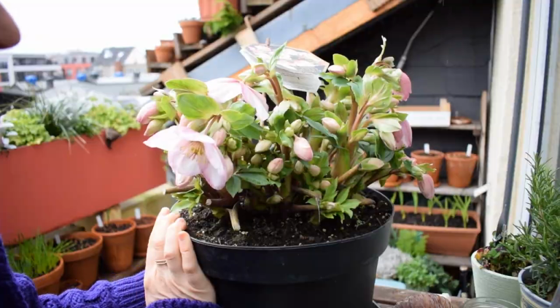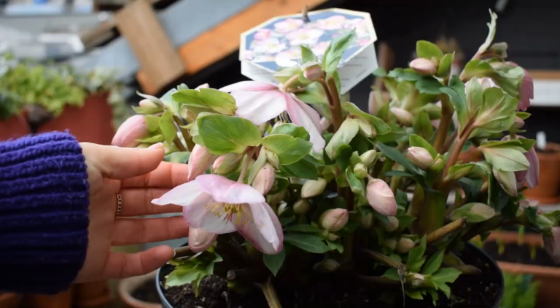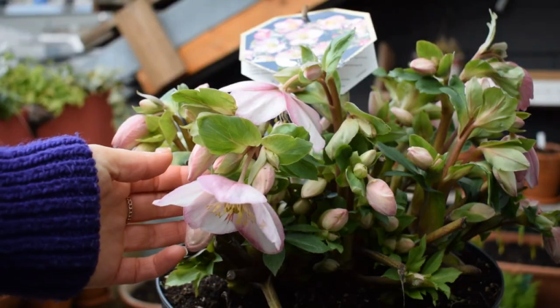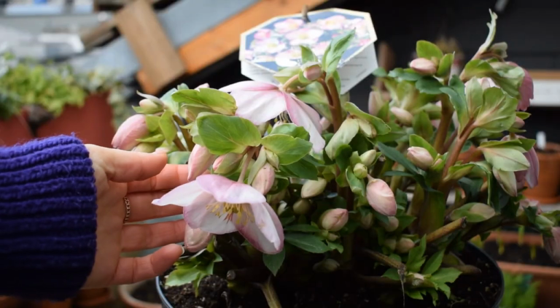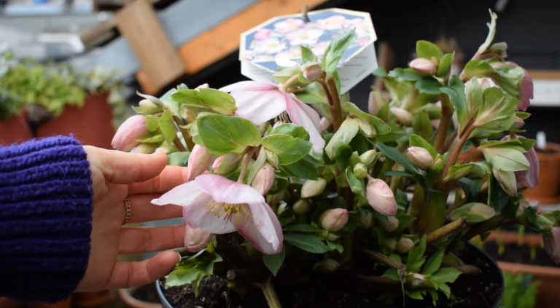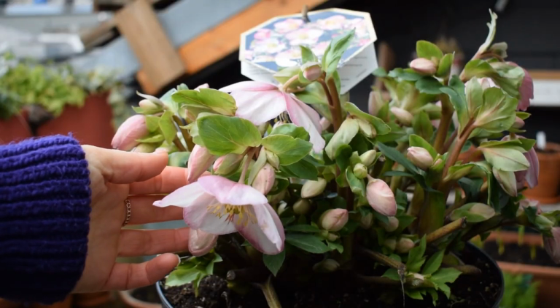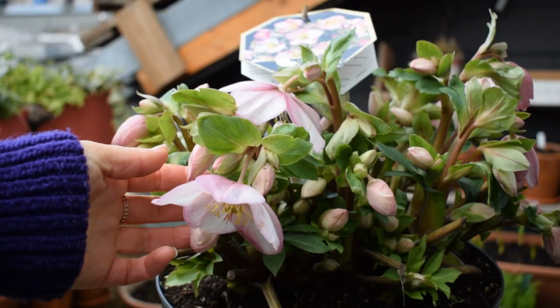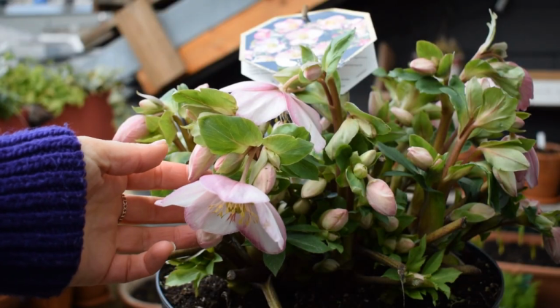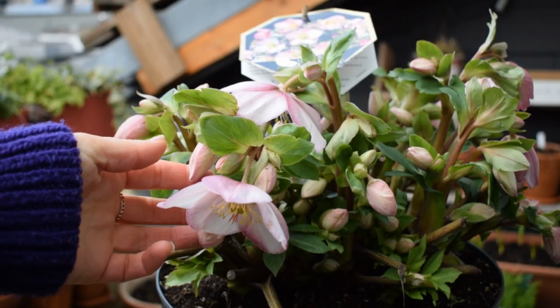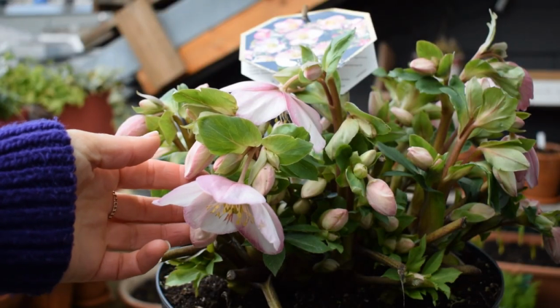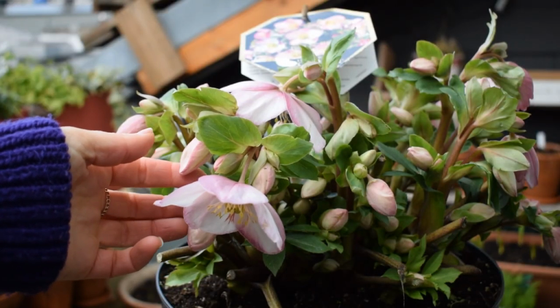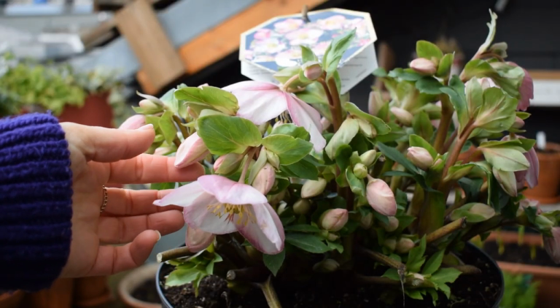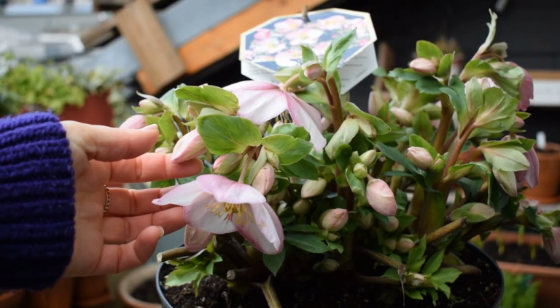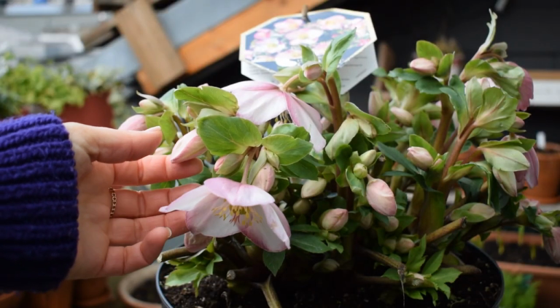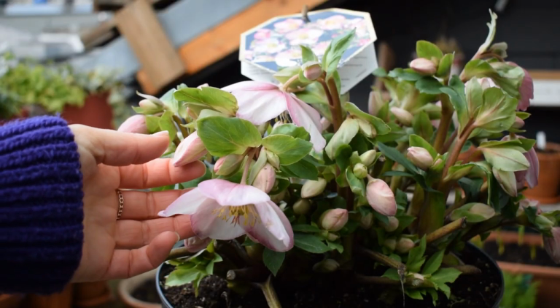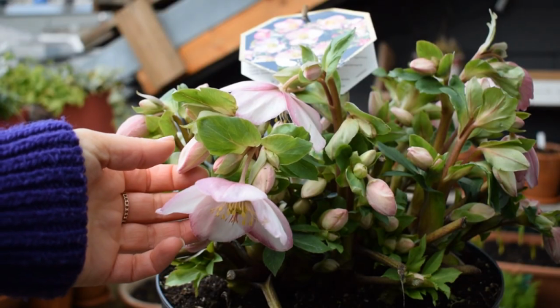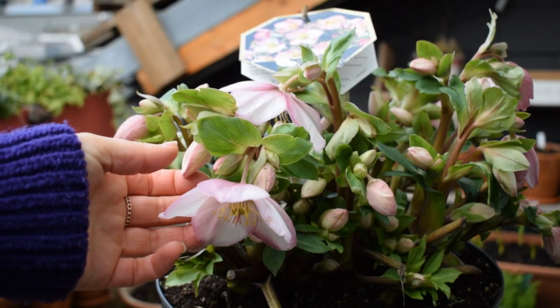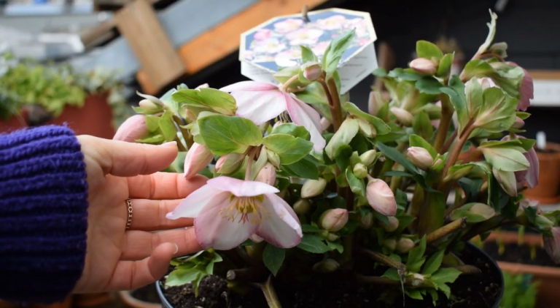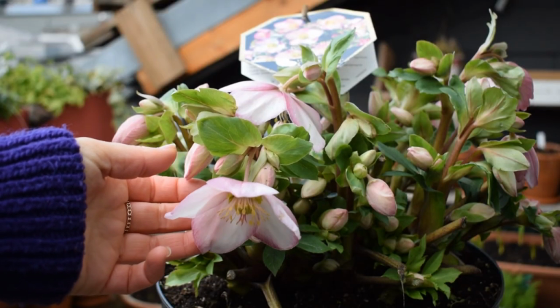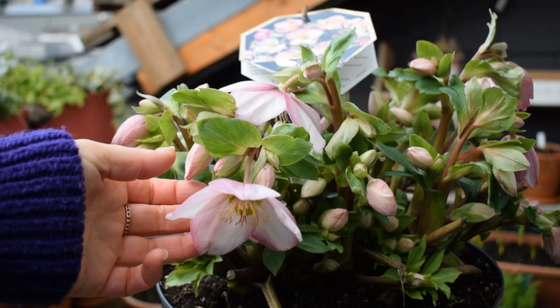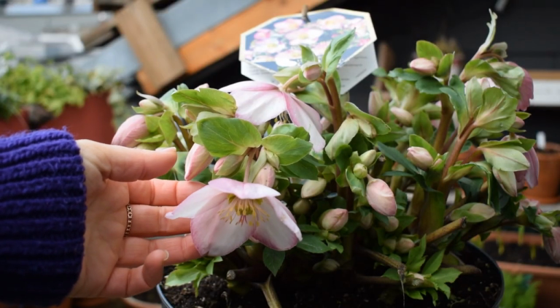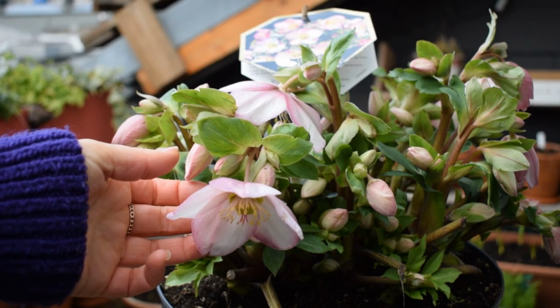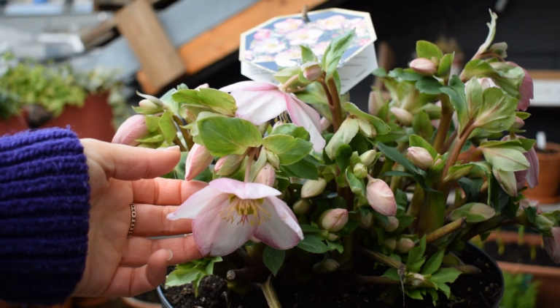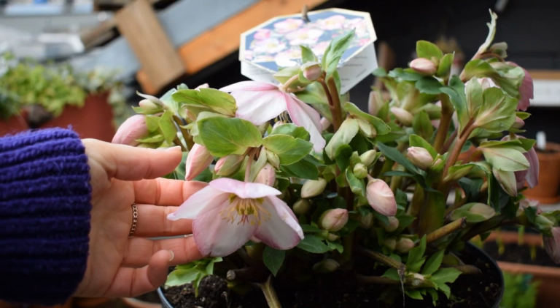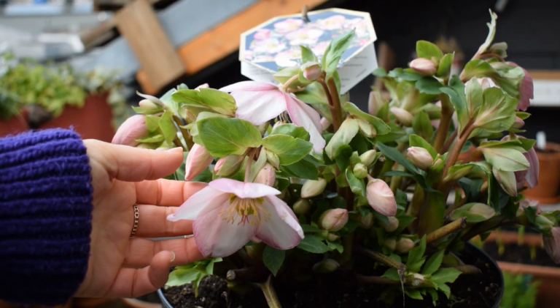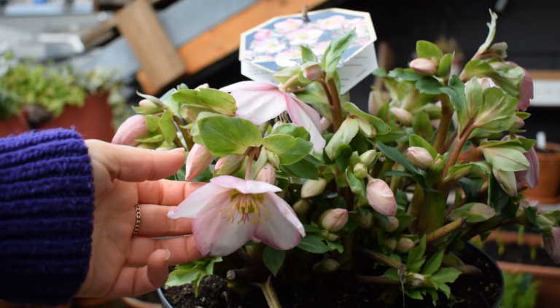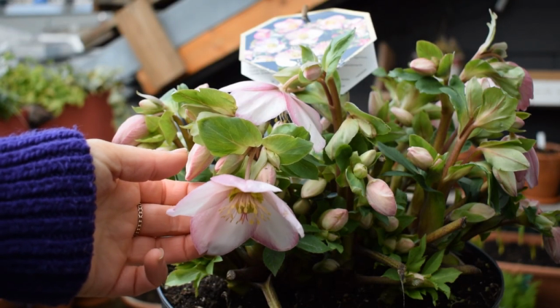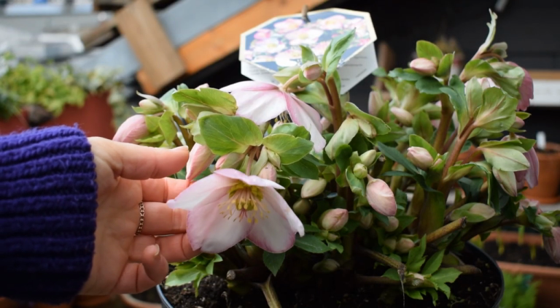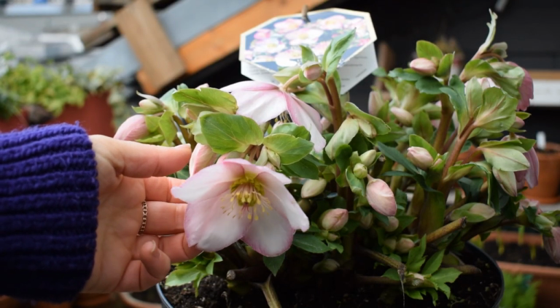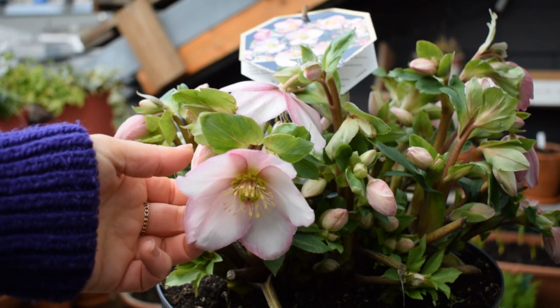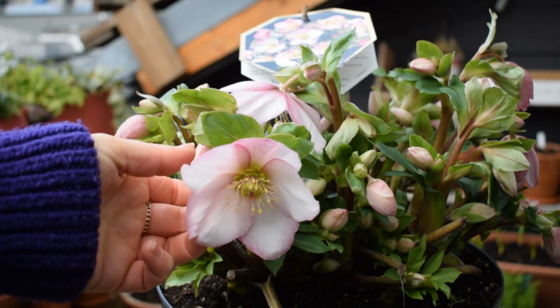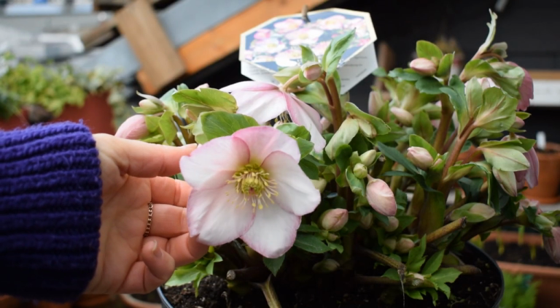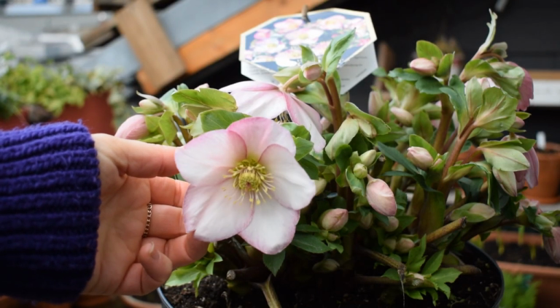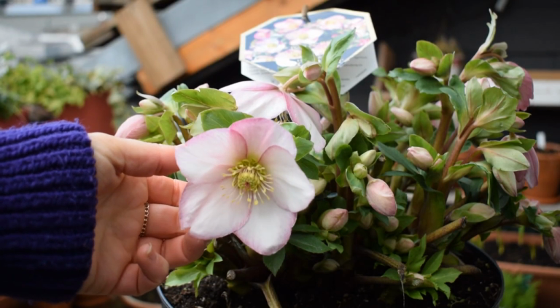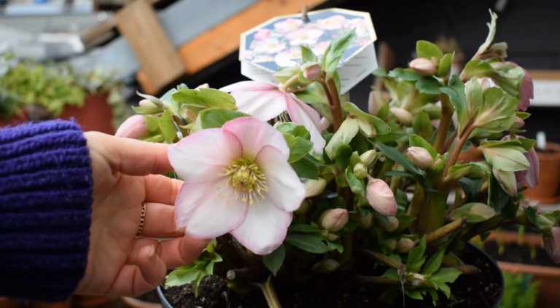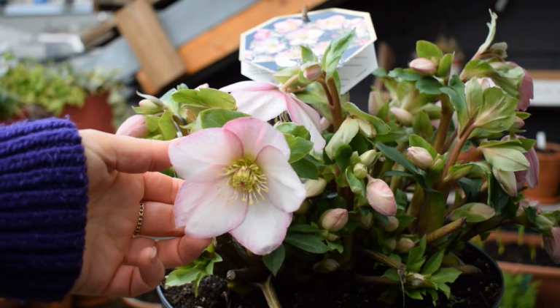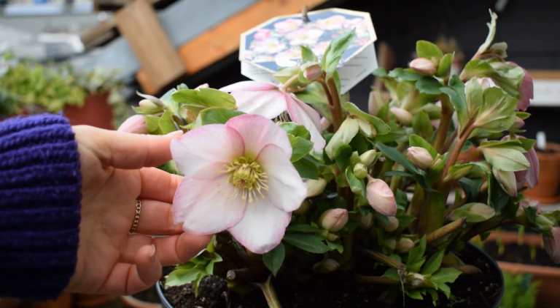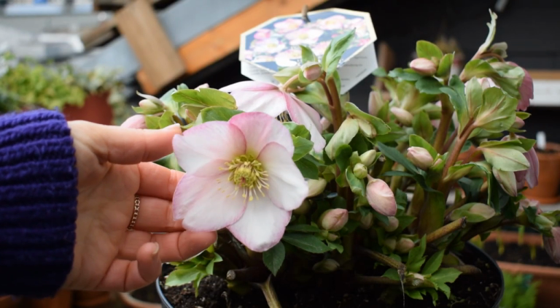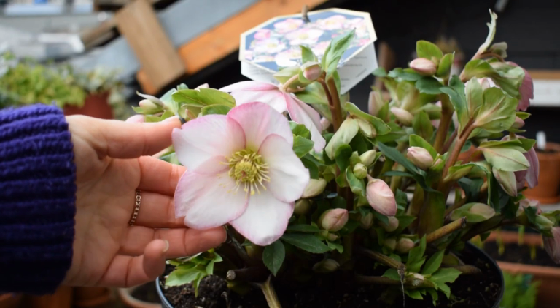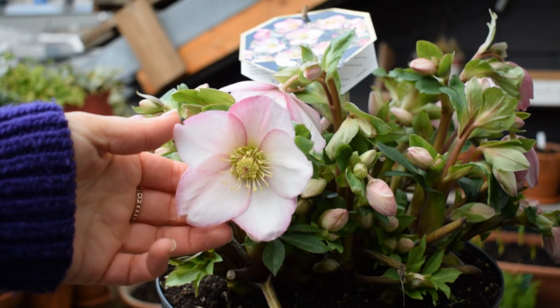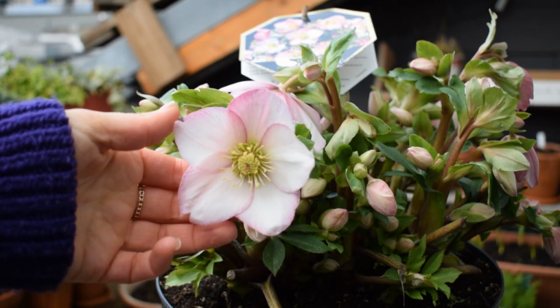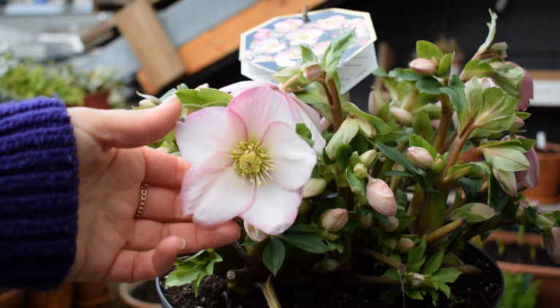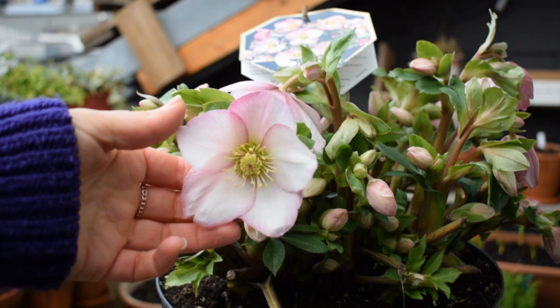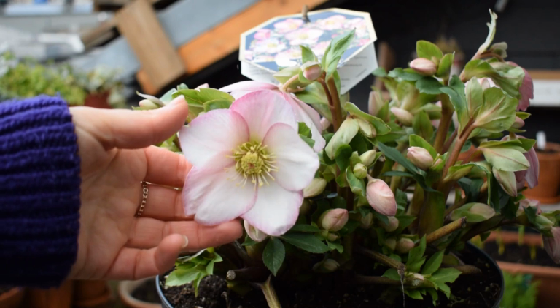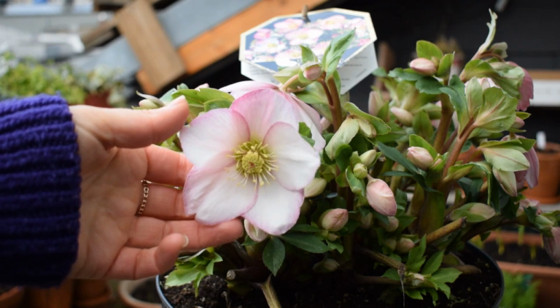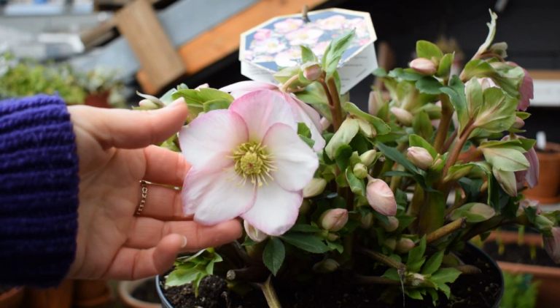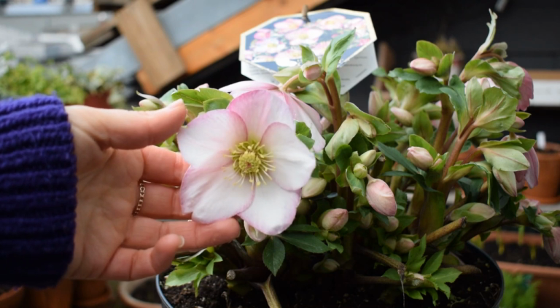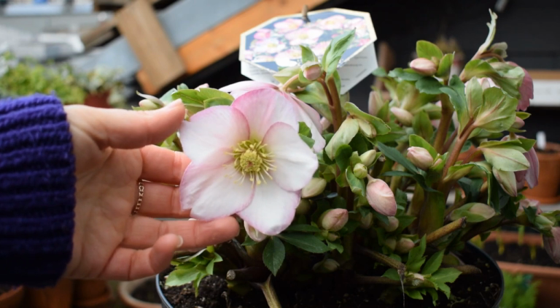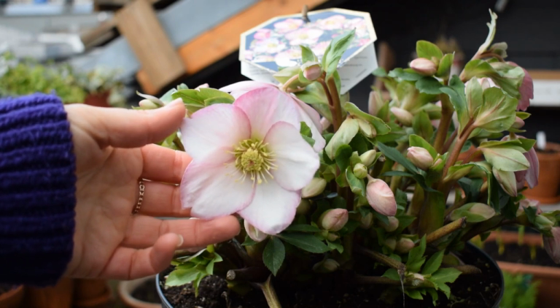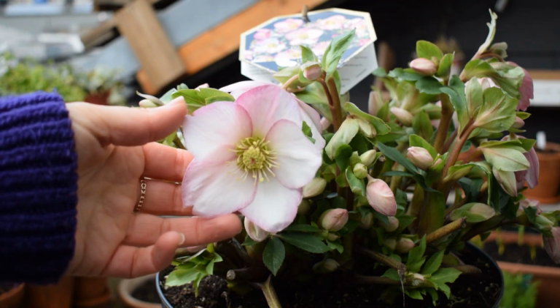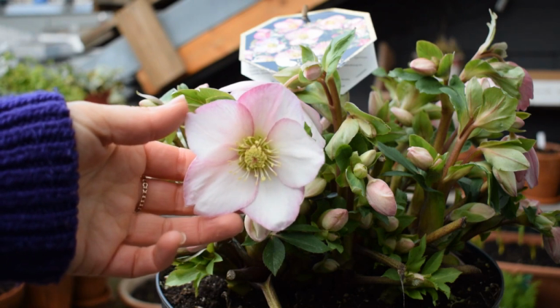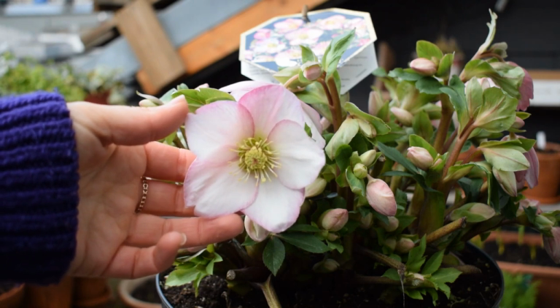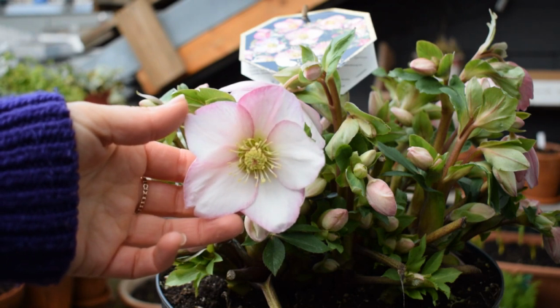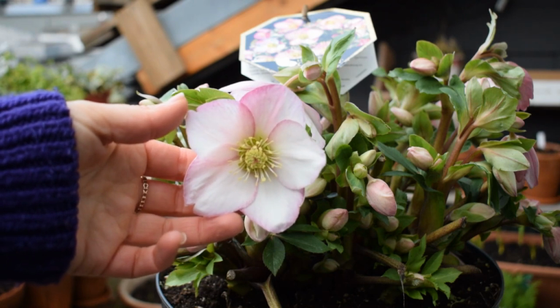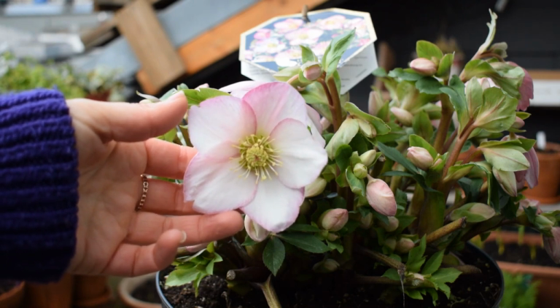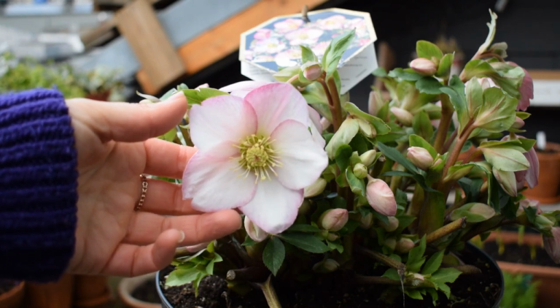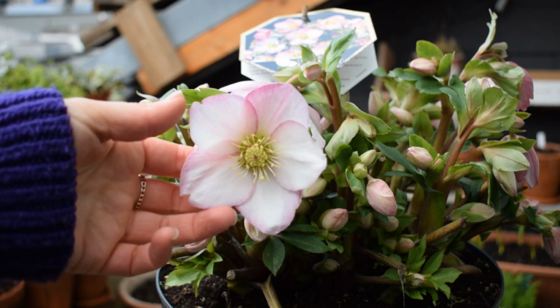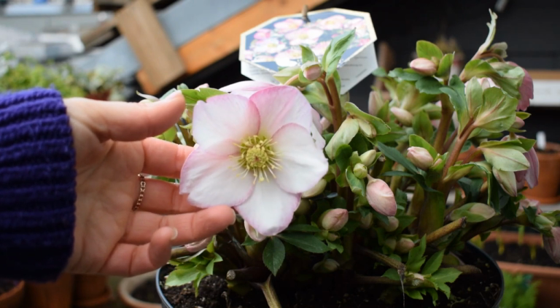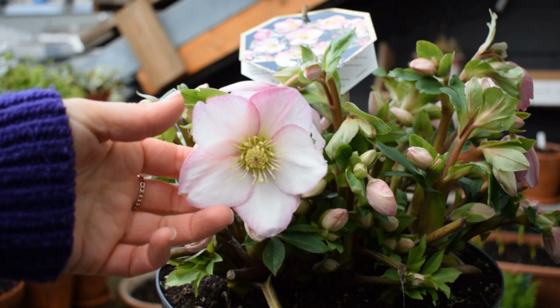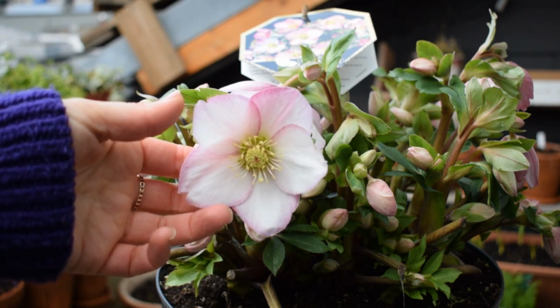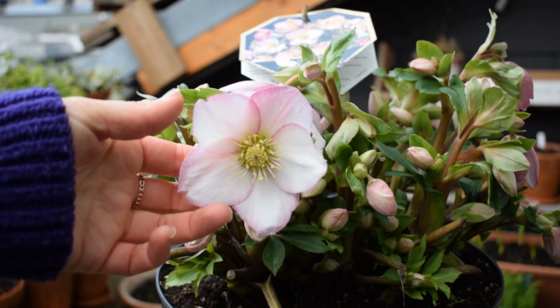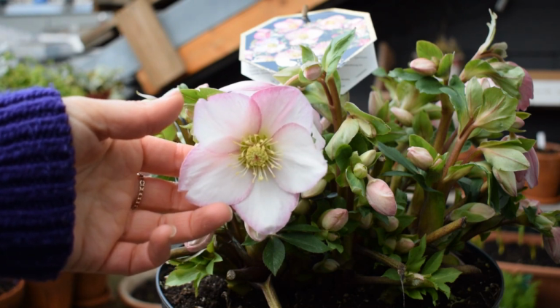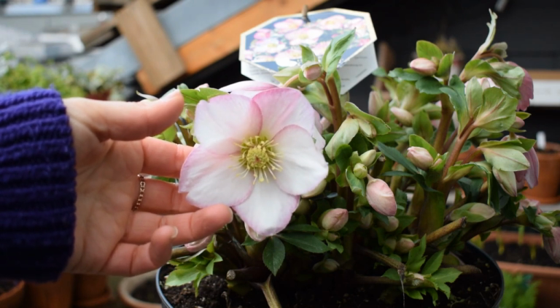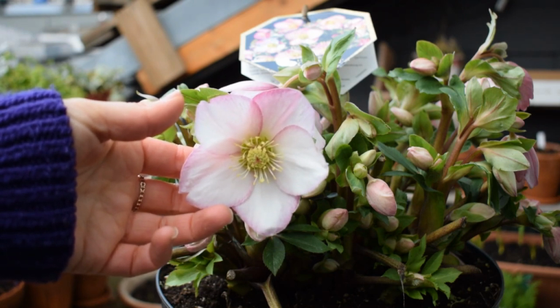In all my care videos I always talk a little bit about the plant itself — the morphology of it — so if you're not interested in that and you just want to get to the care bits, you can skip forward.